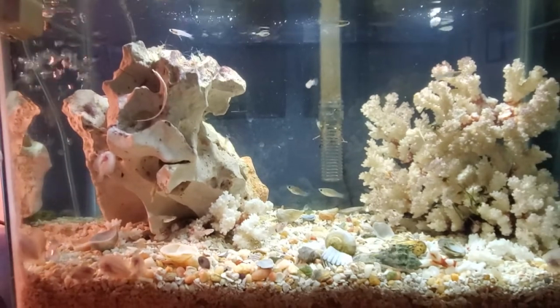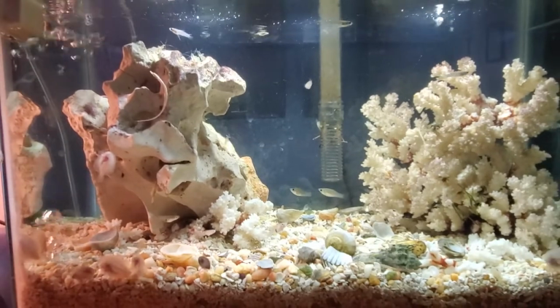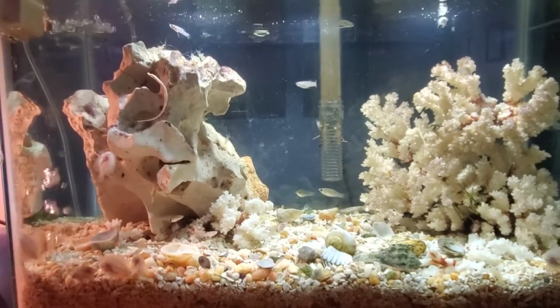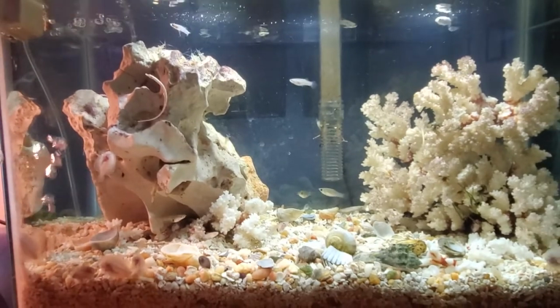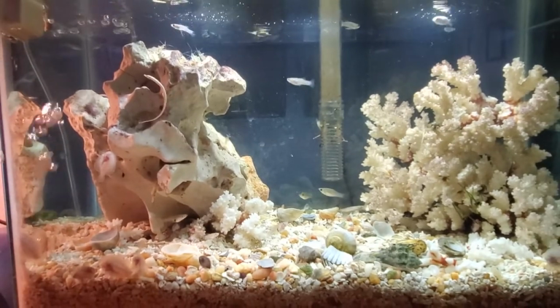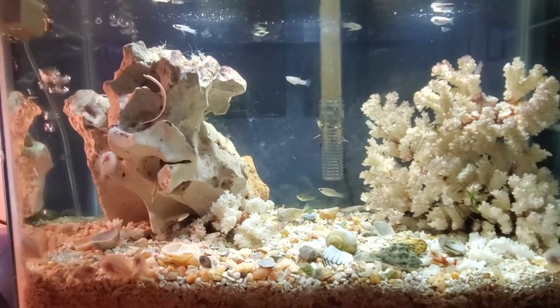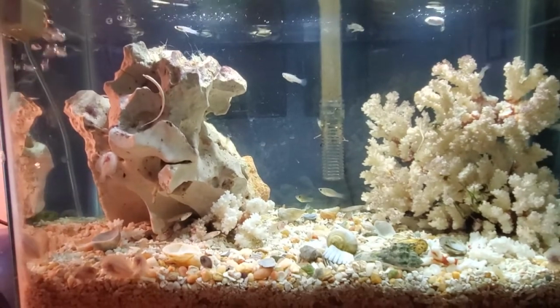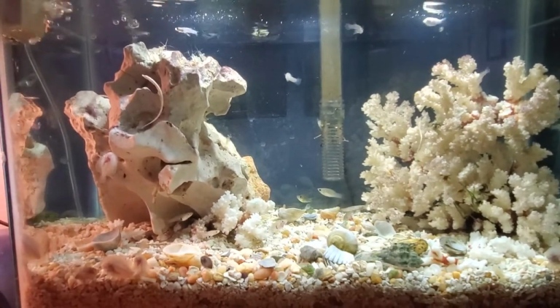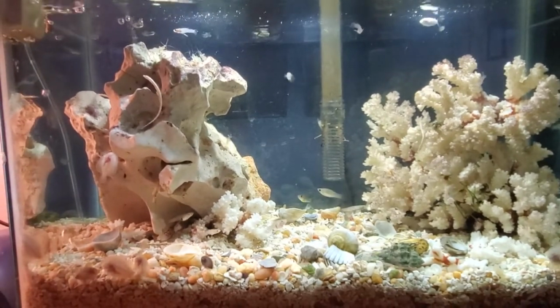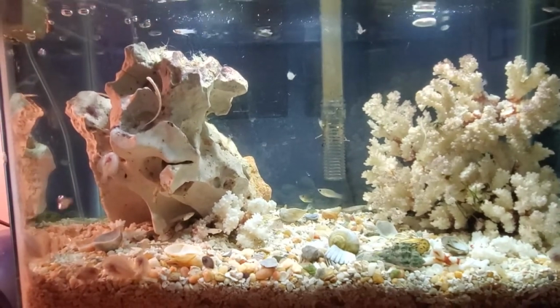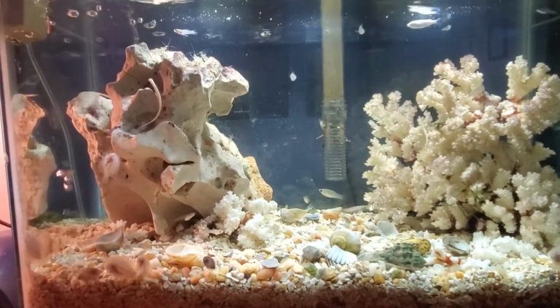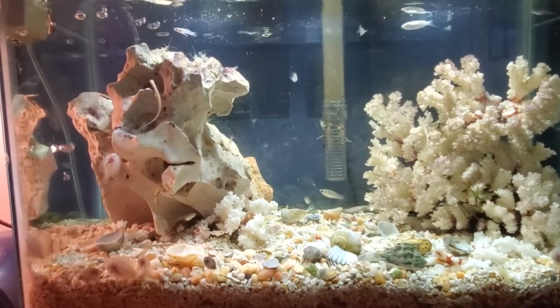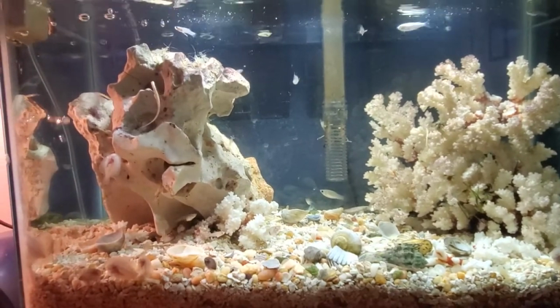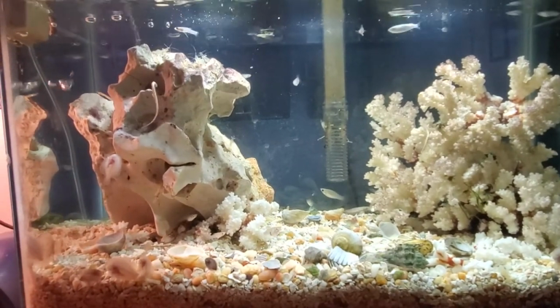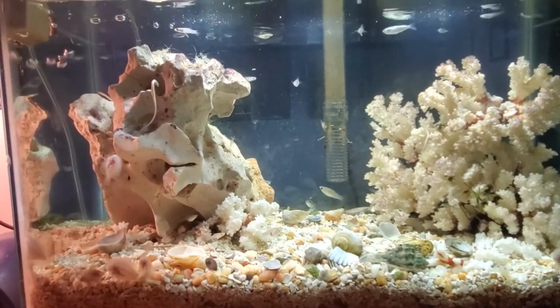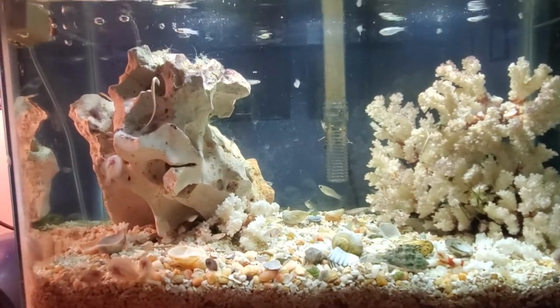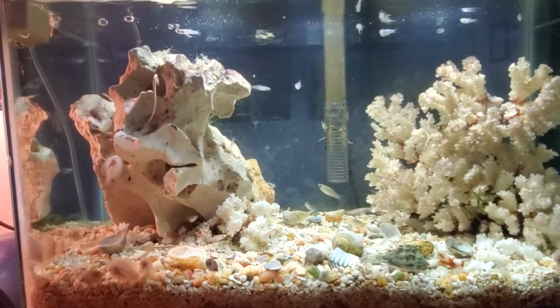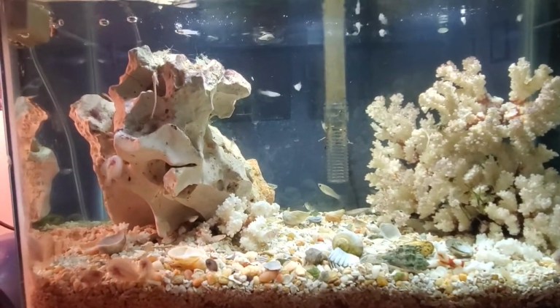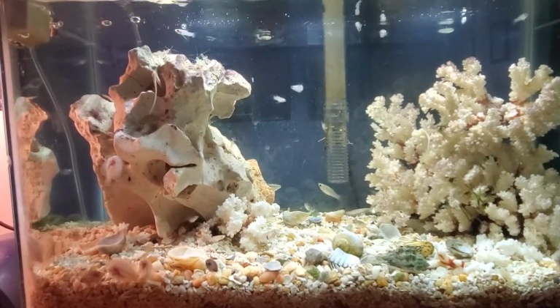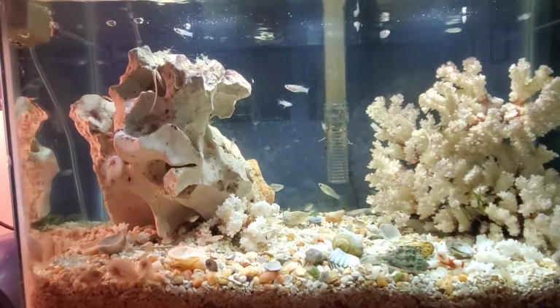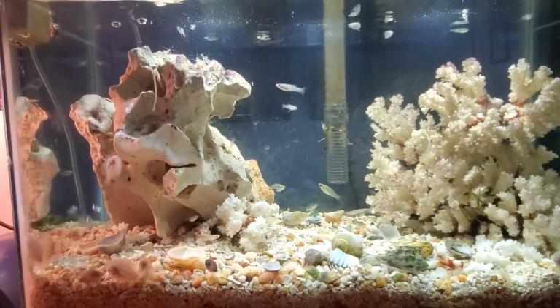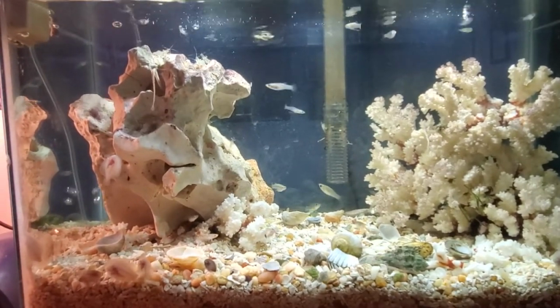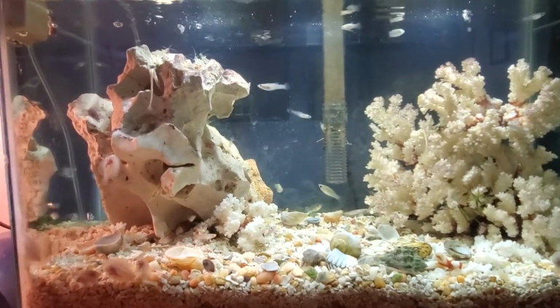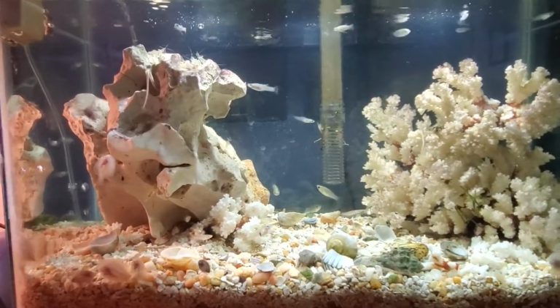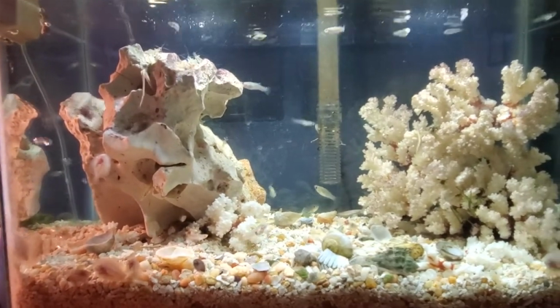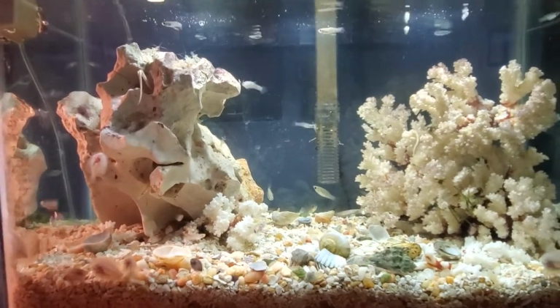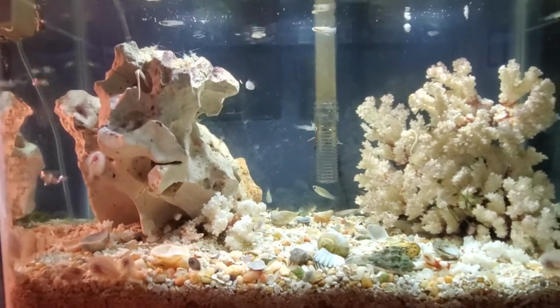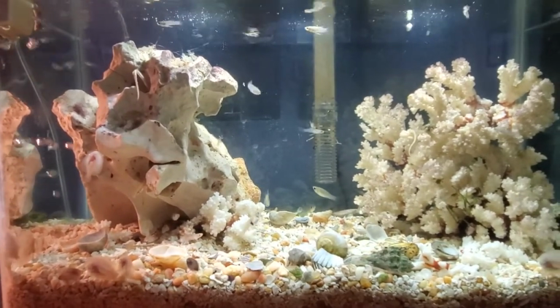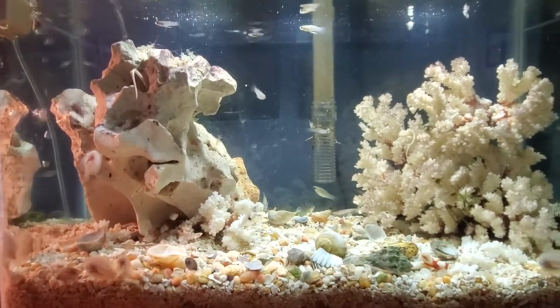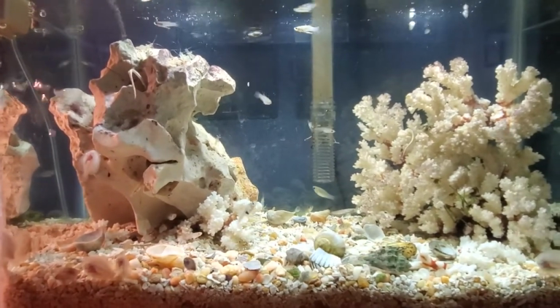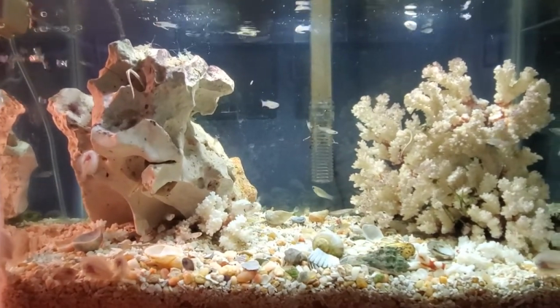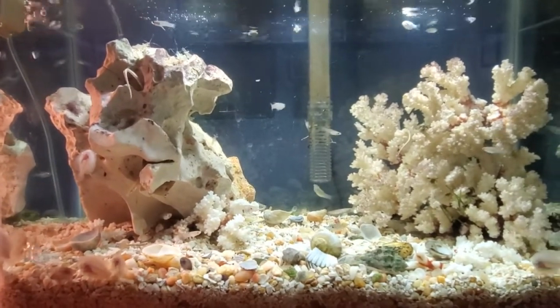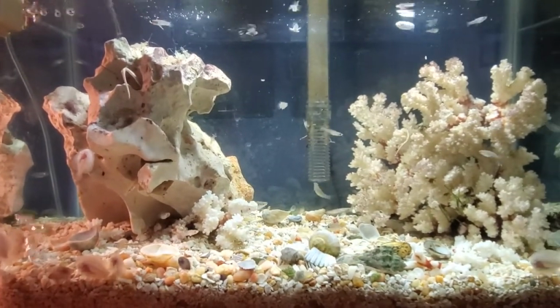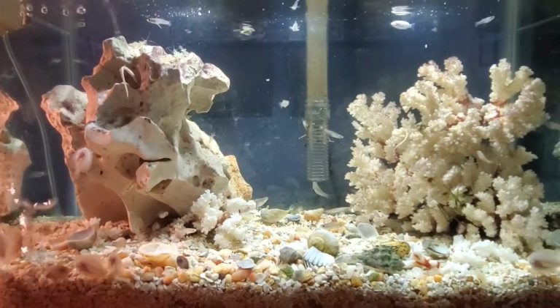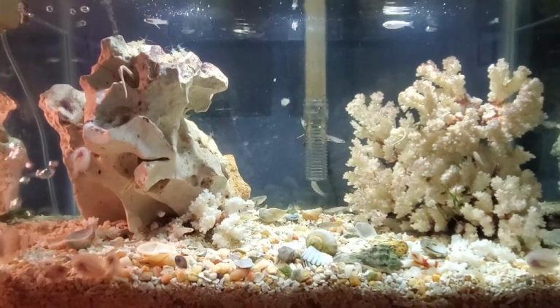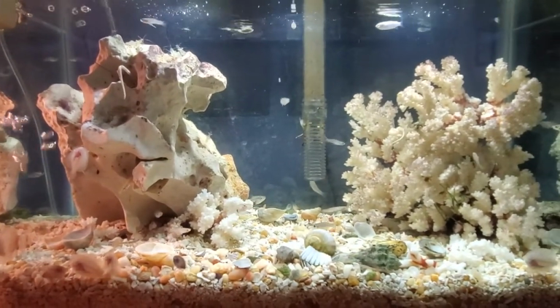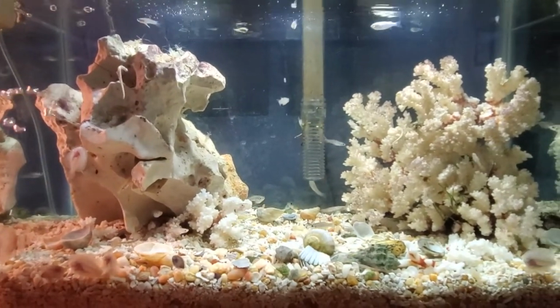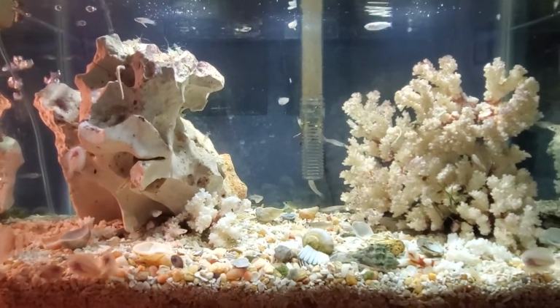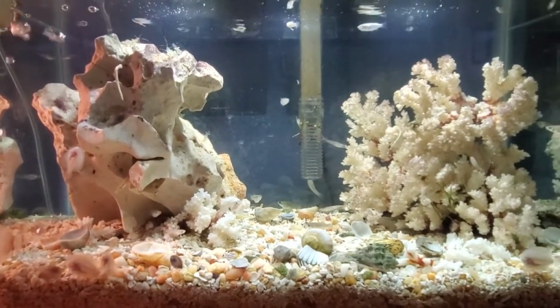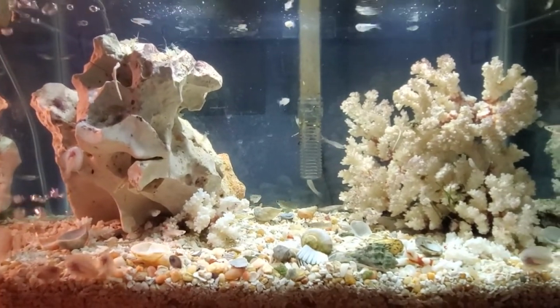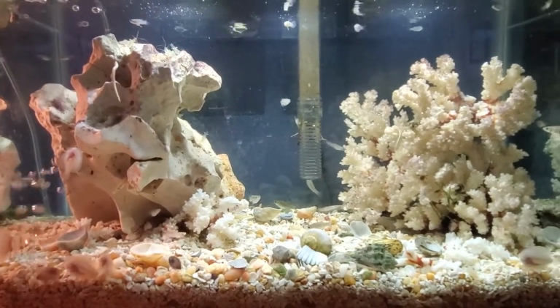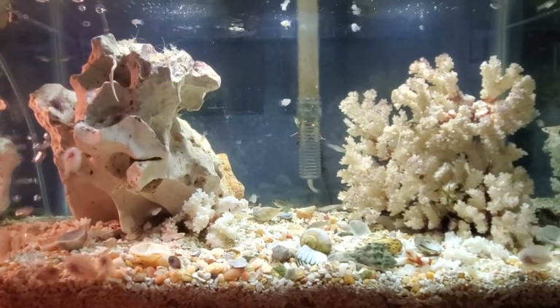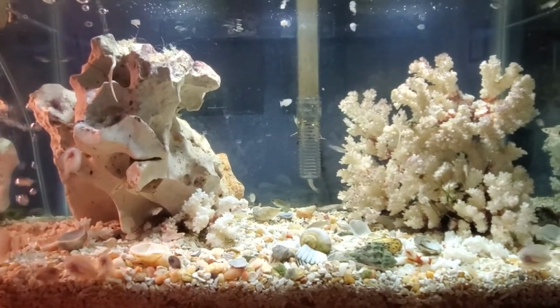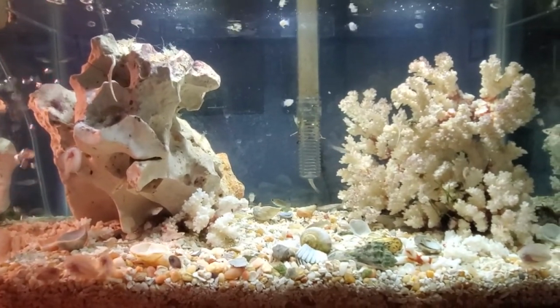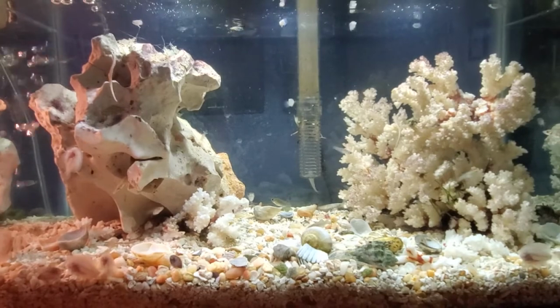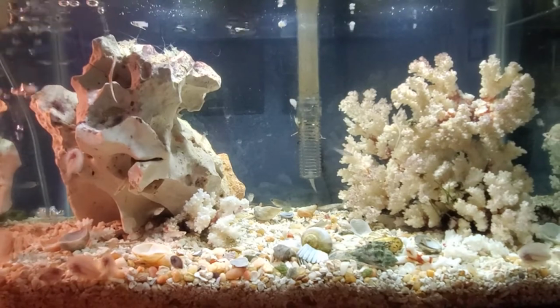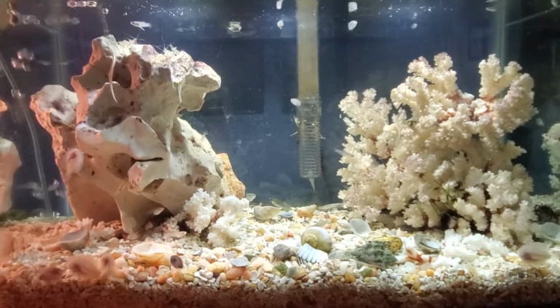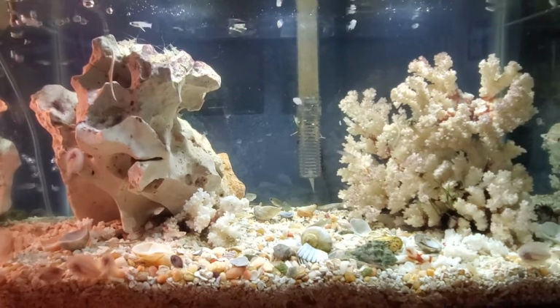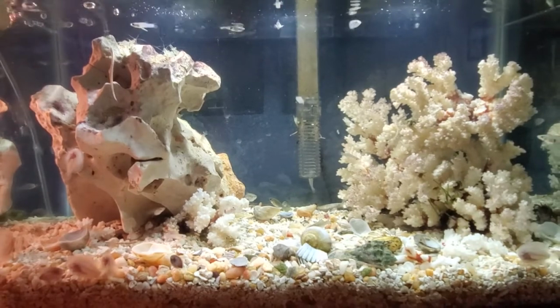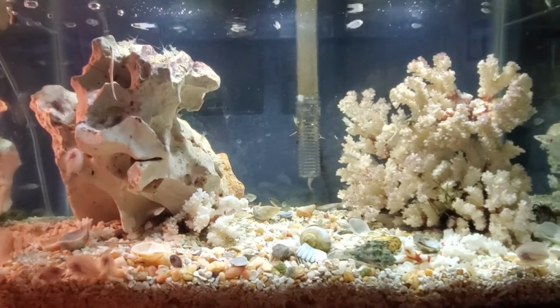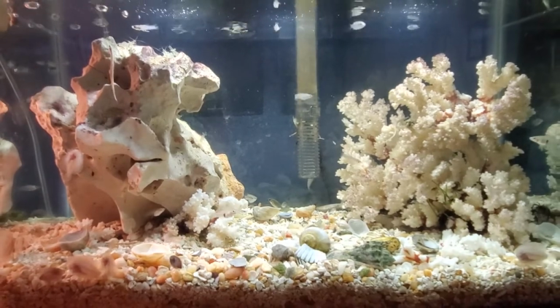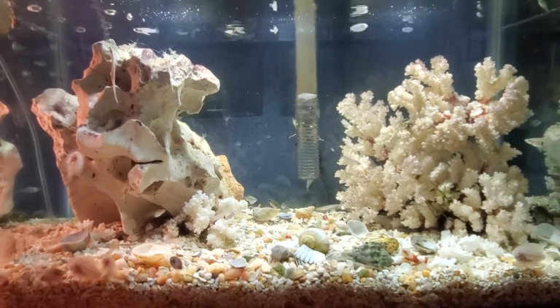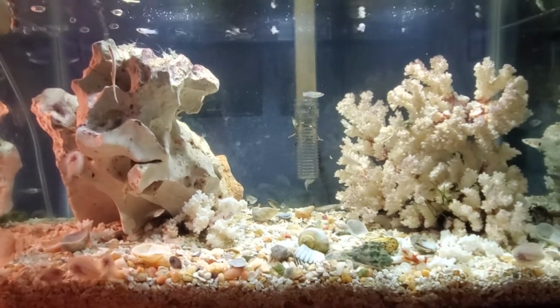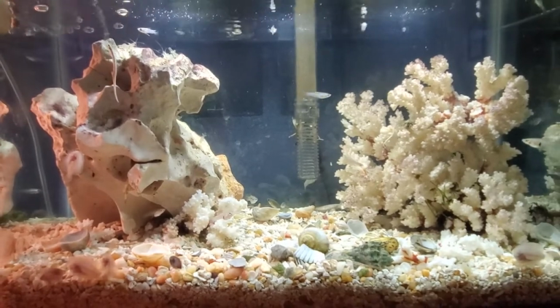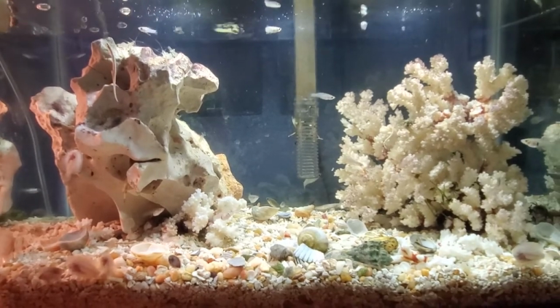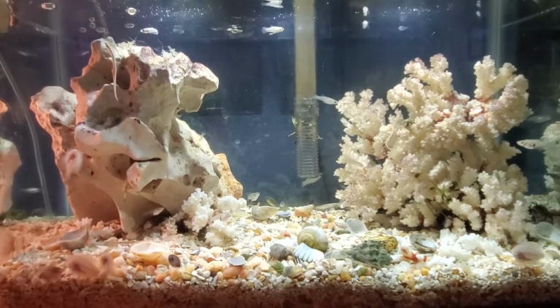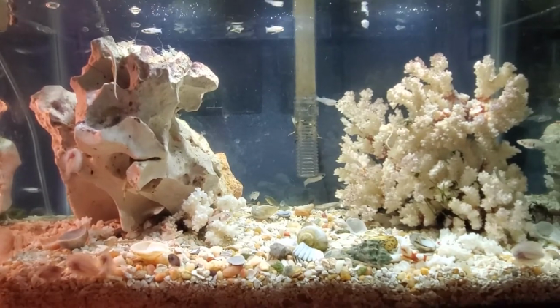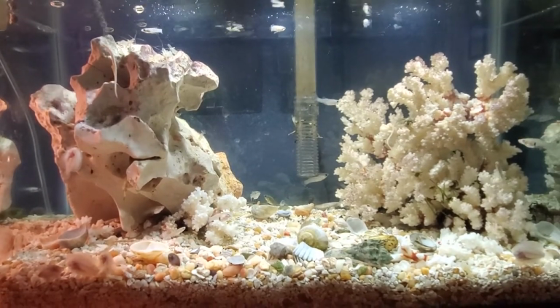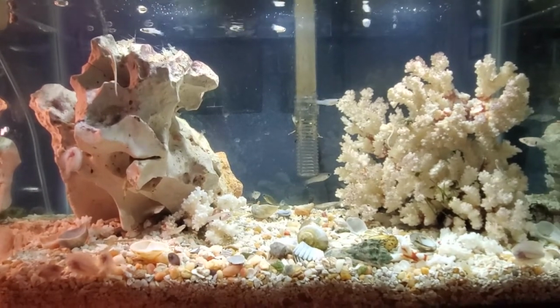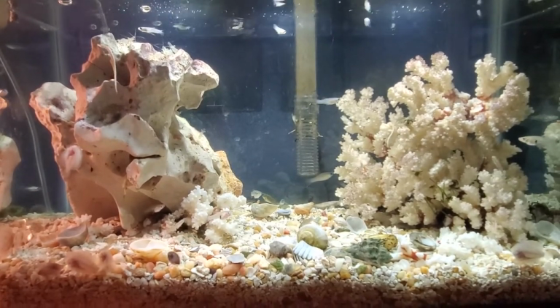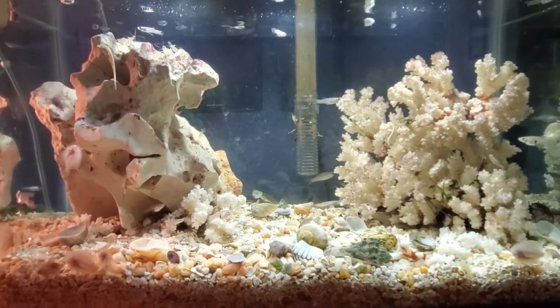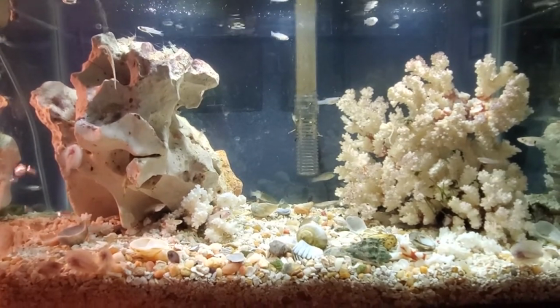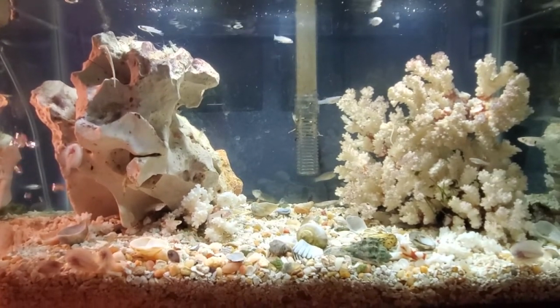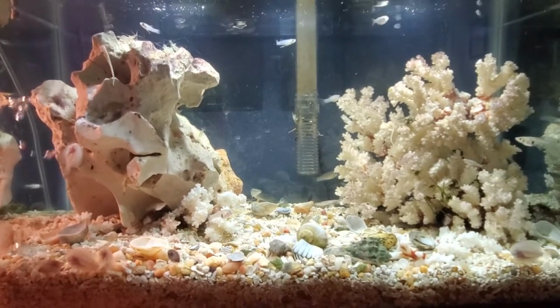The water's a little stirred up right now — I changed the second filter pad, so everything's a bit stirred up.